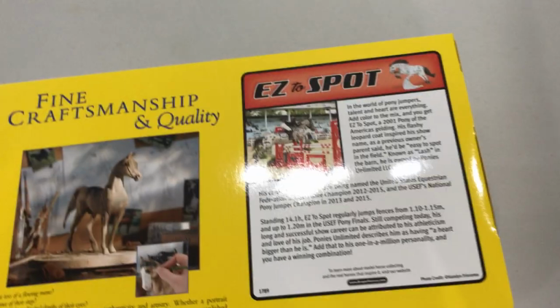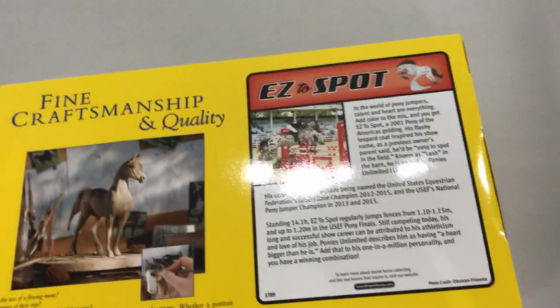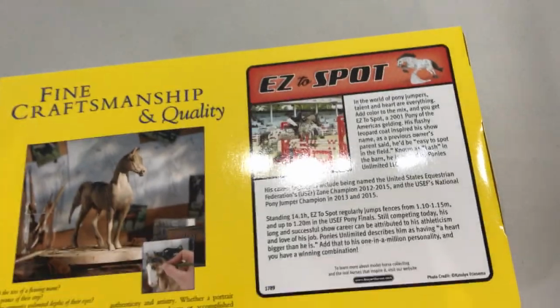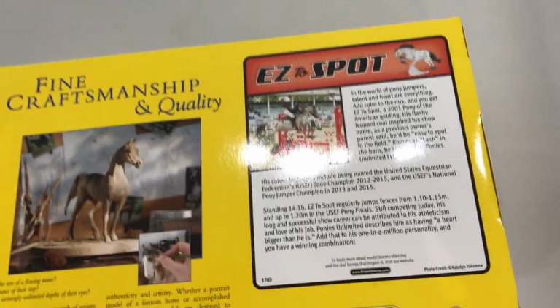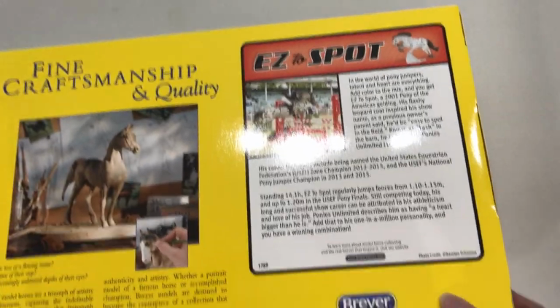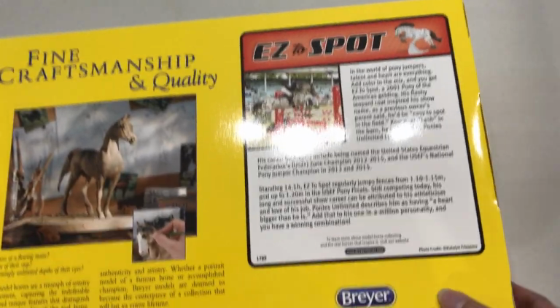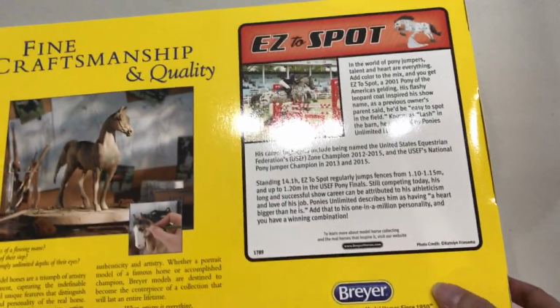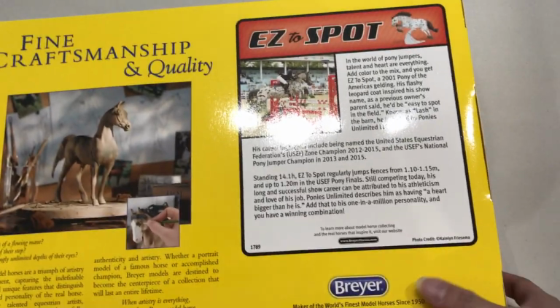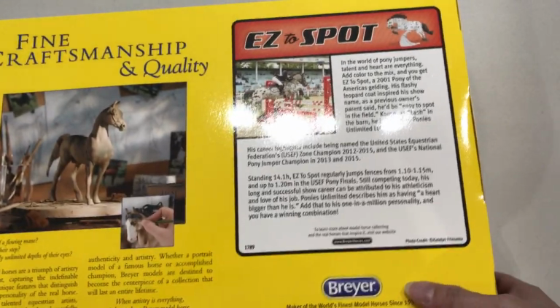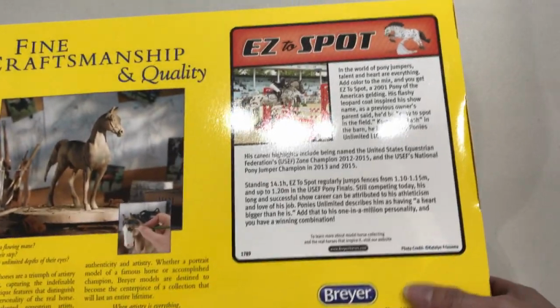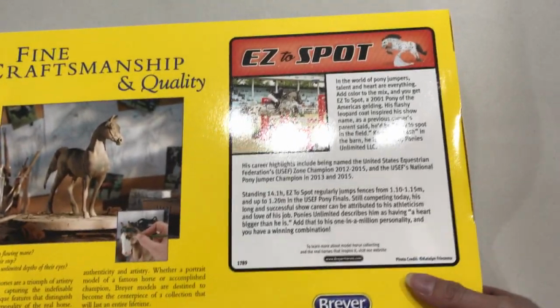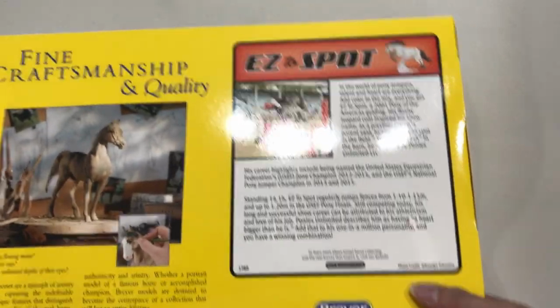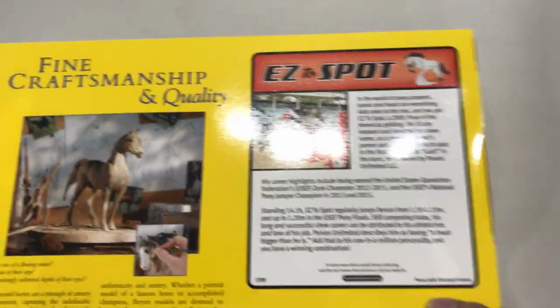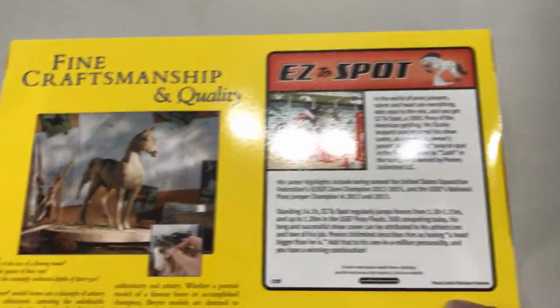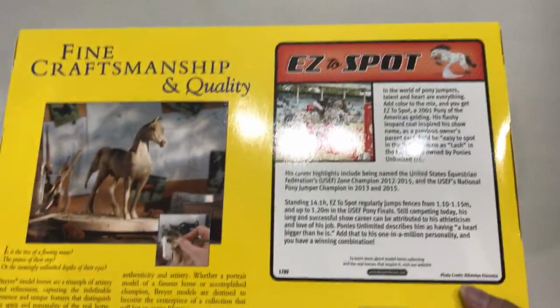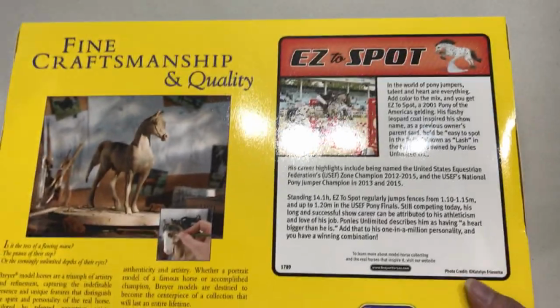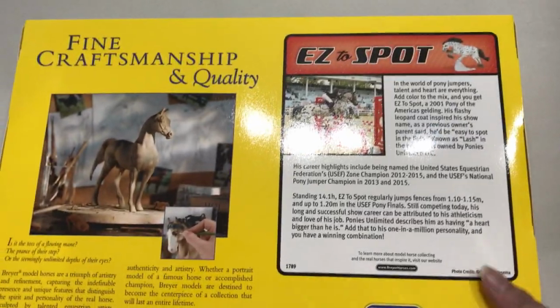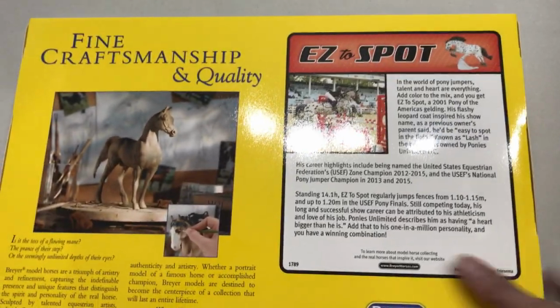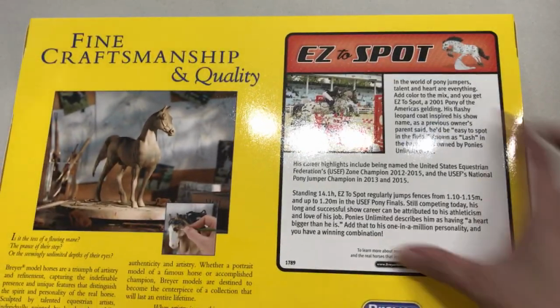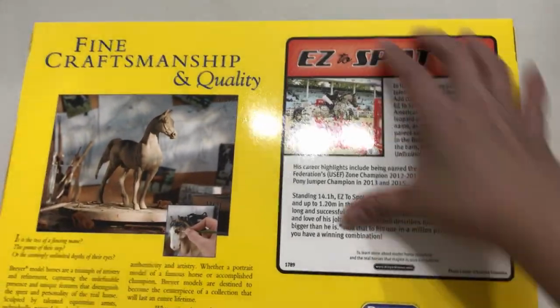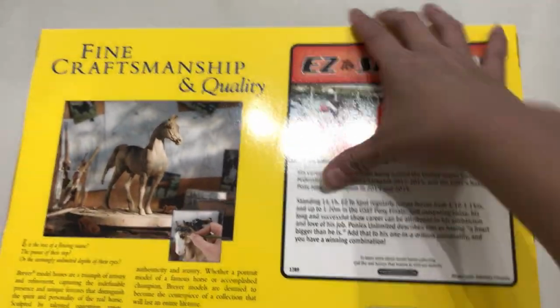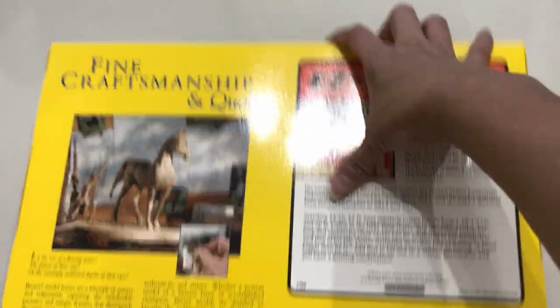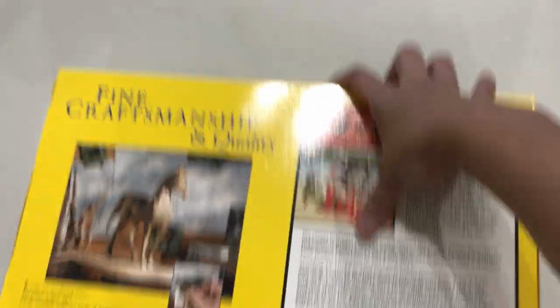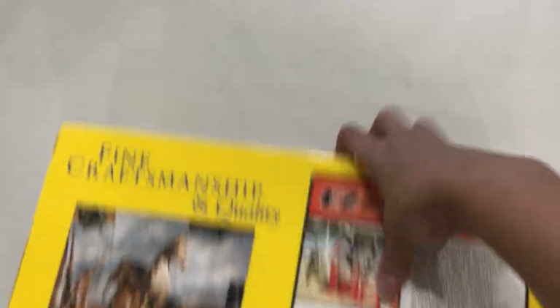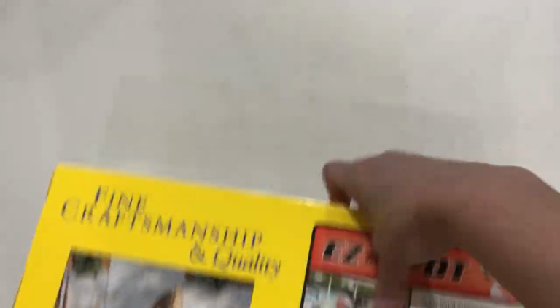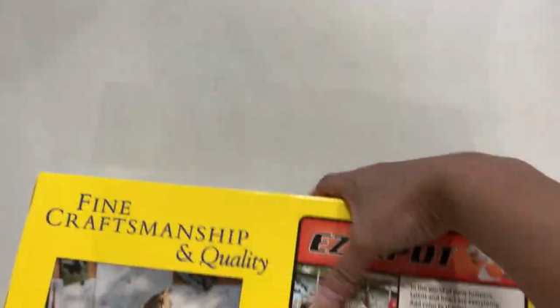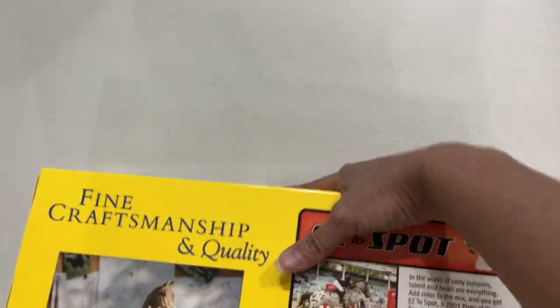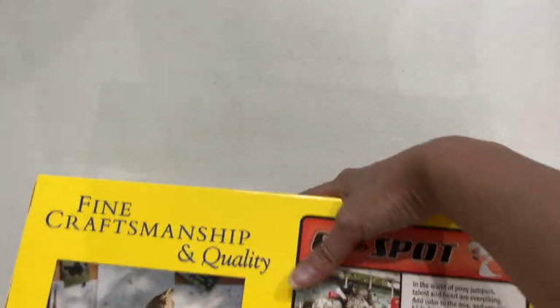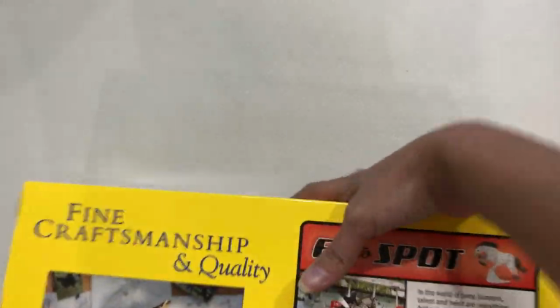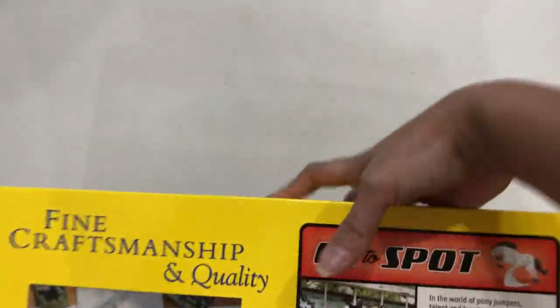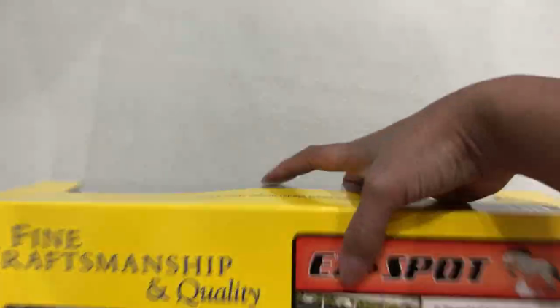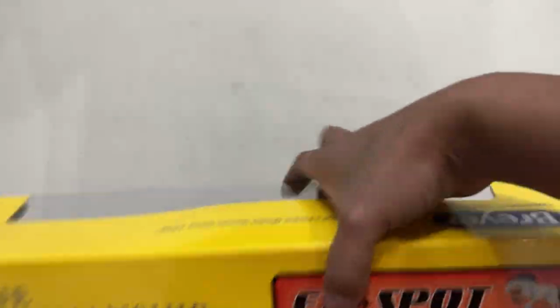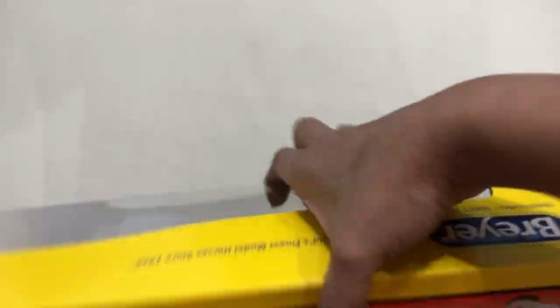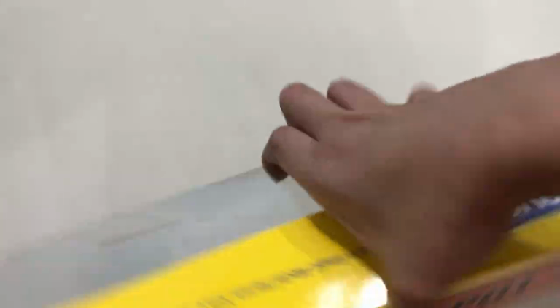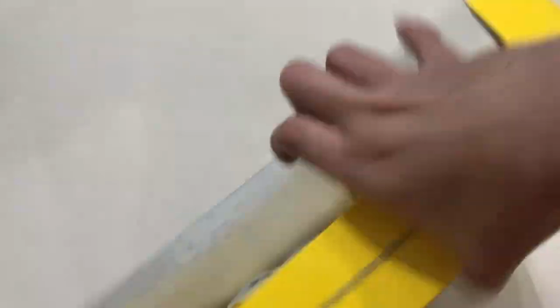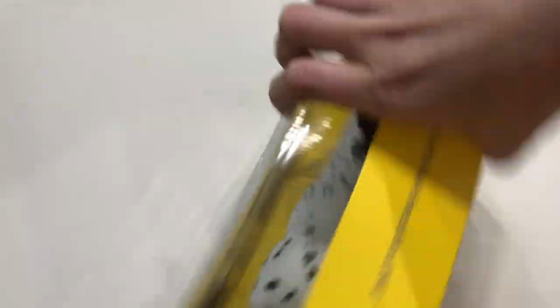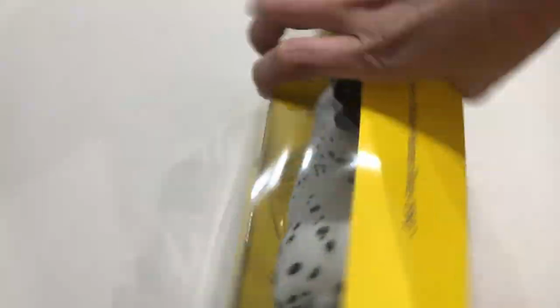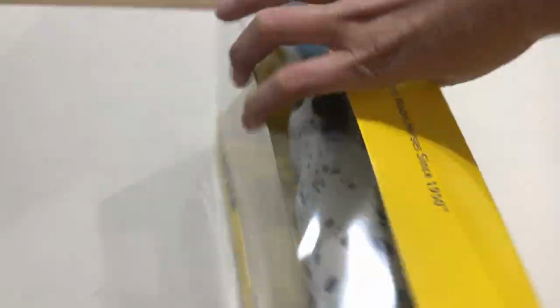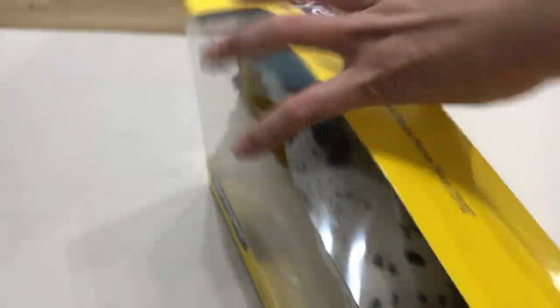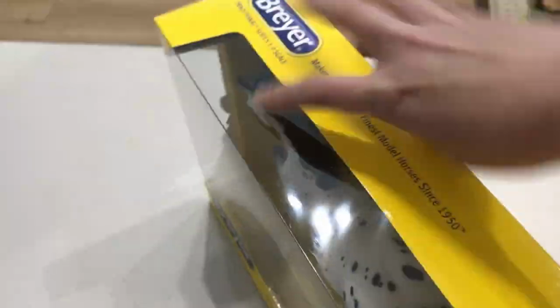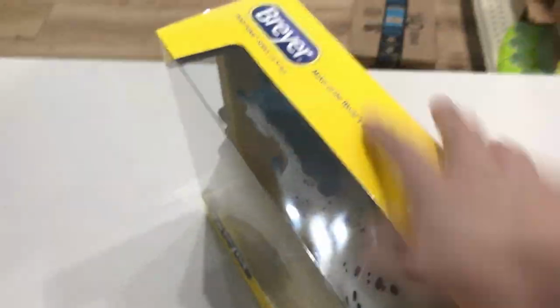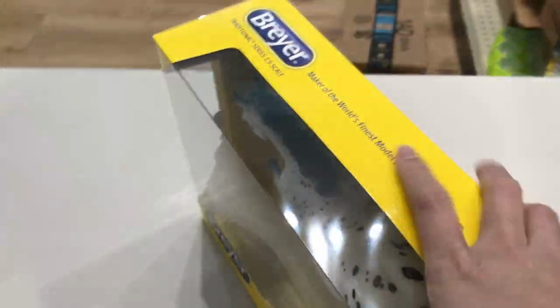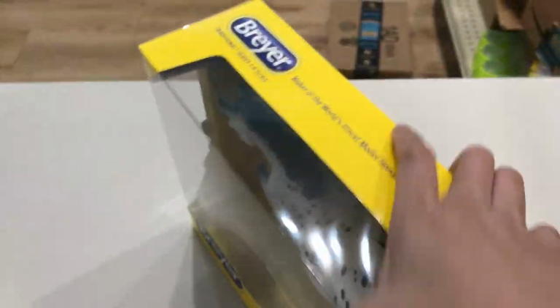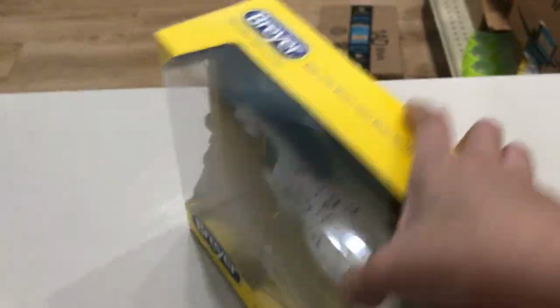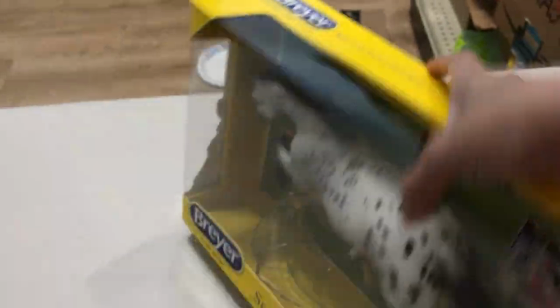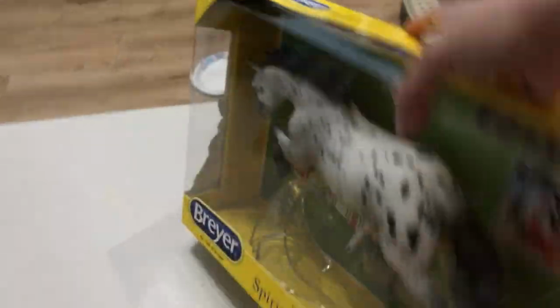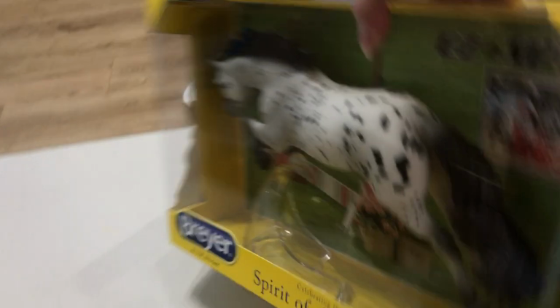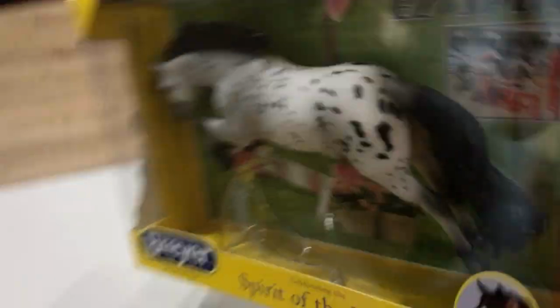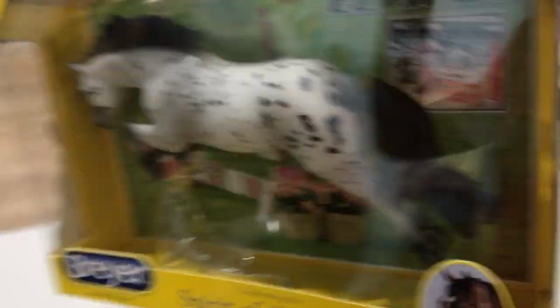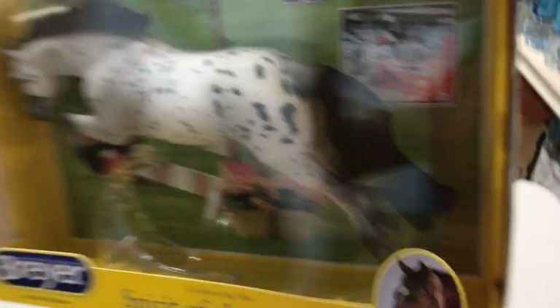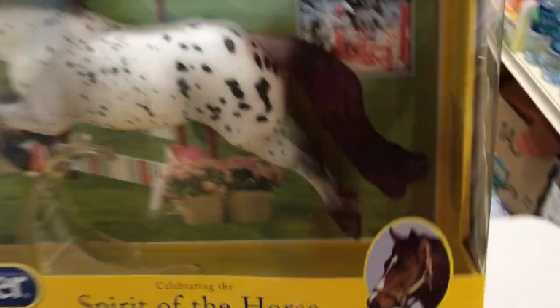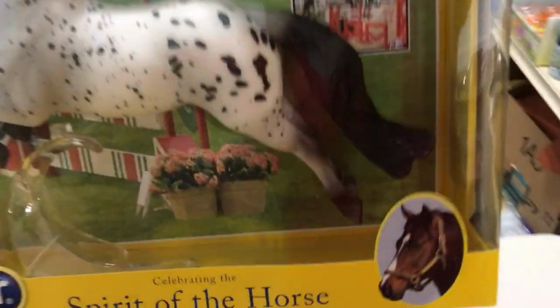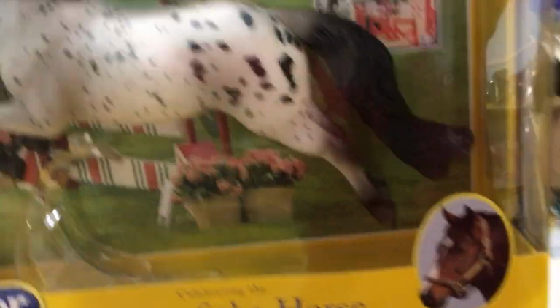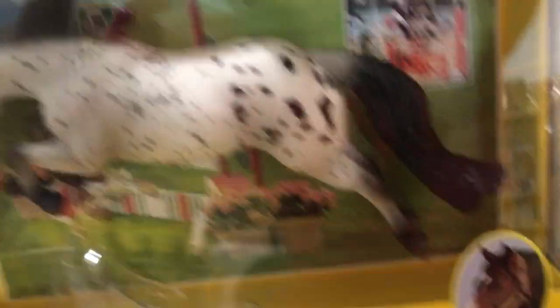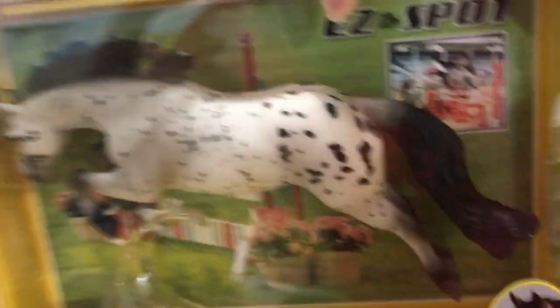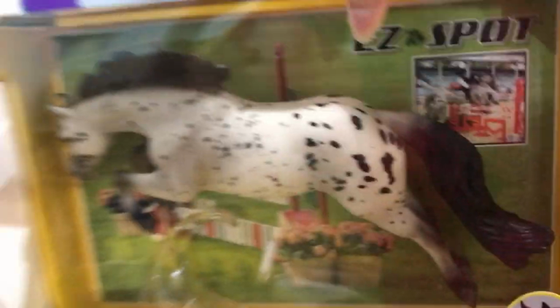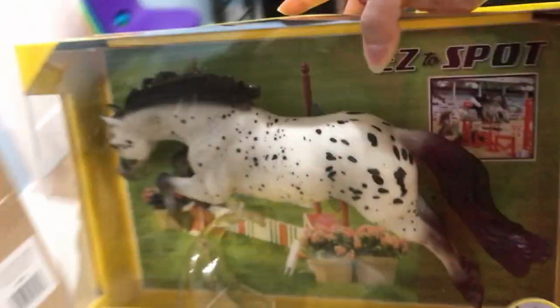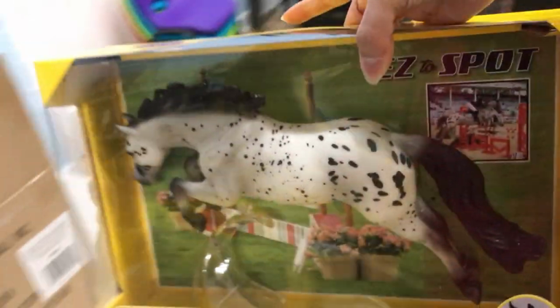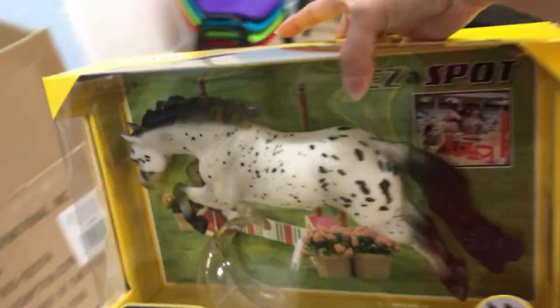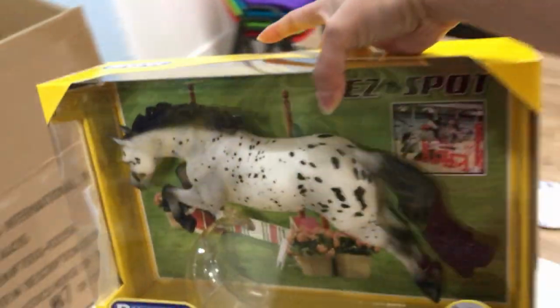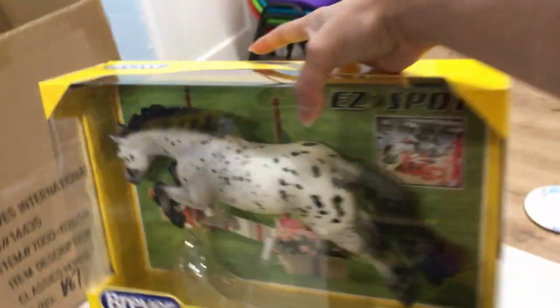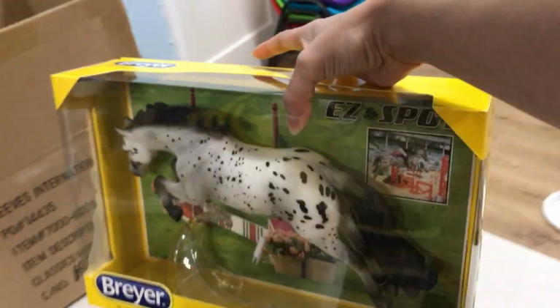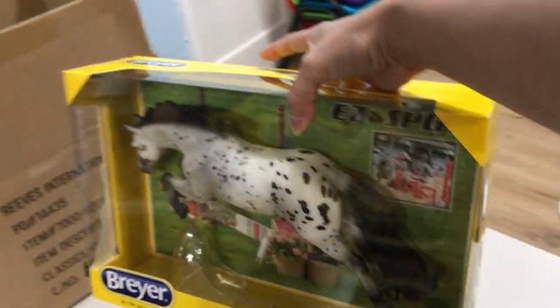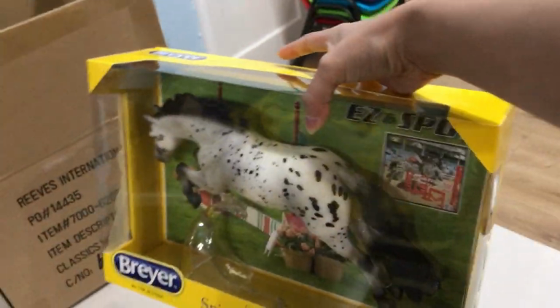And this is about the real horse here on the back. He's a pretty guy.